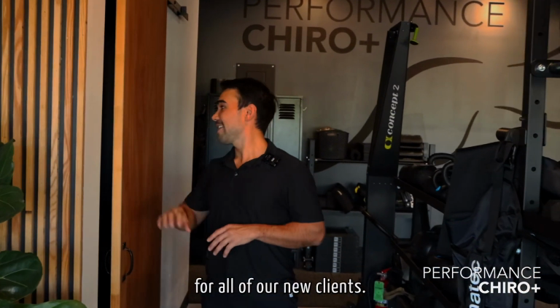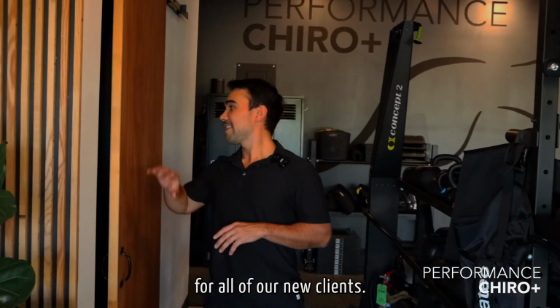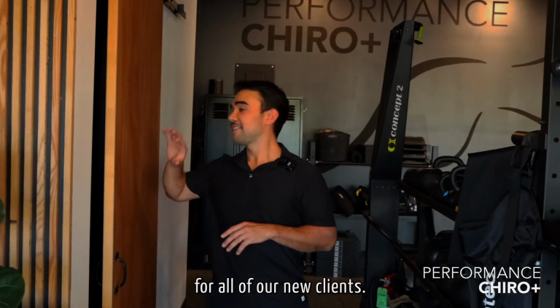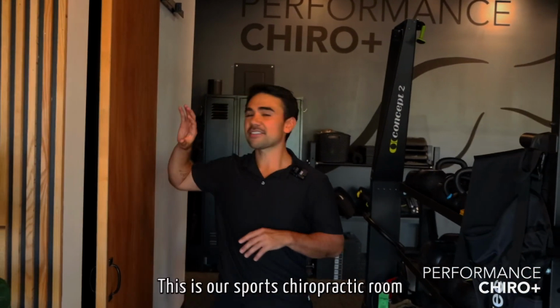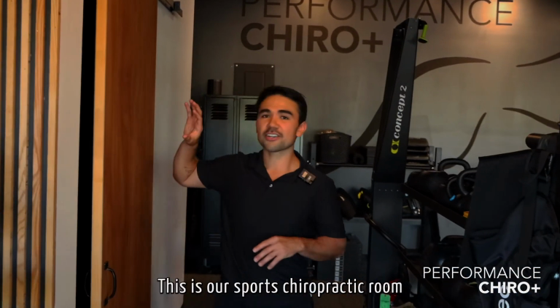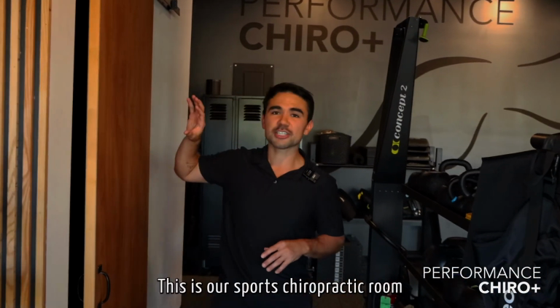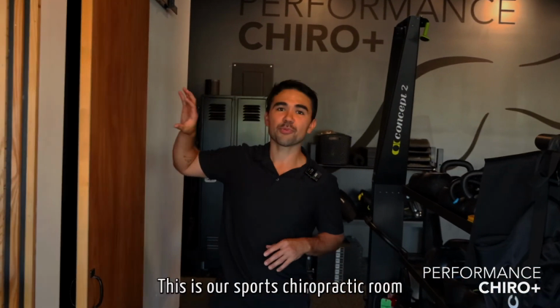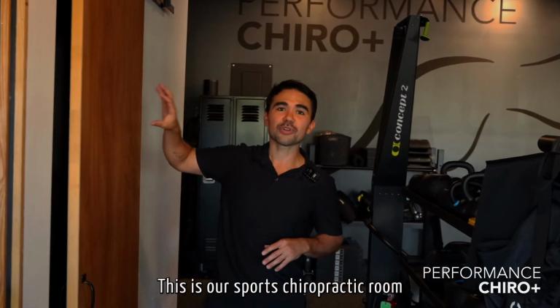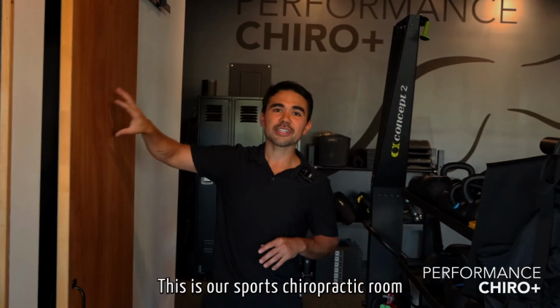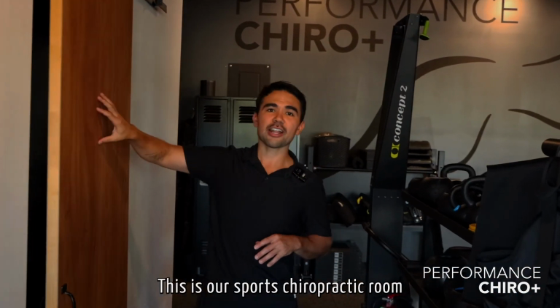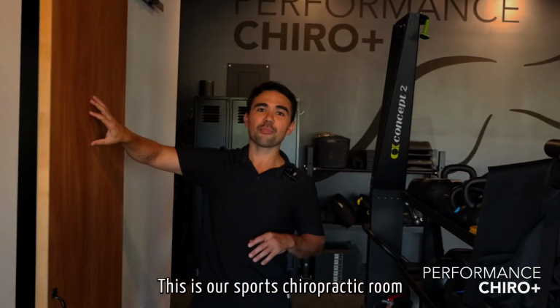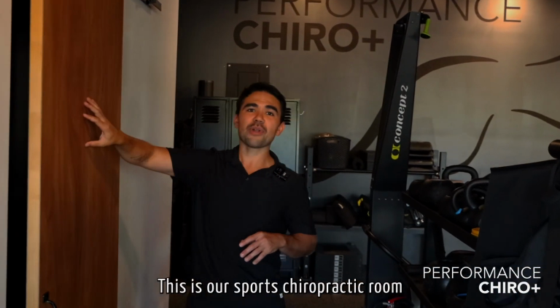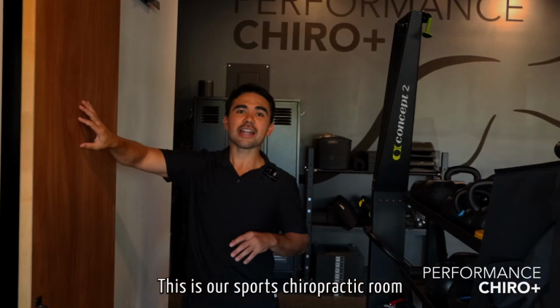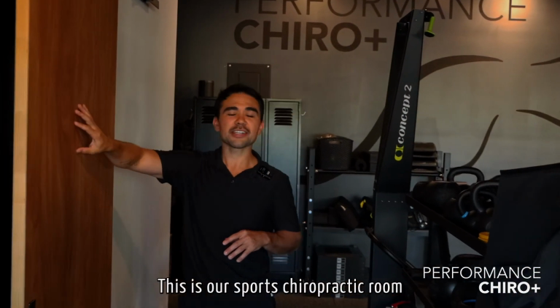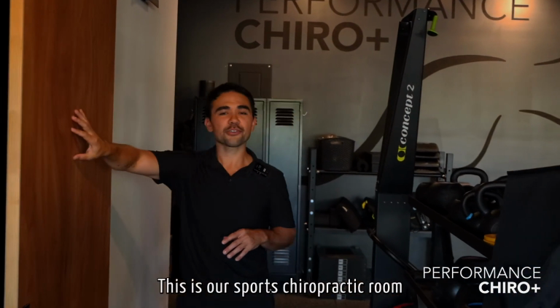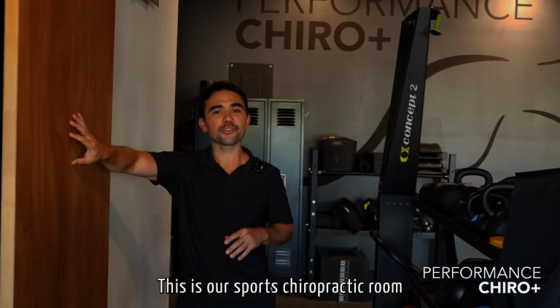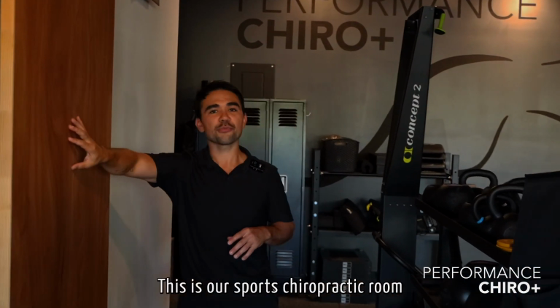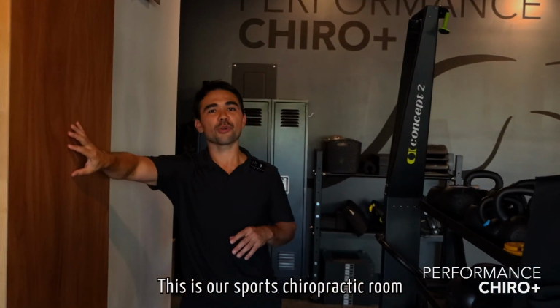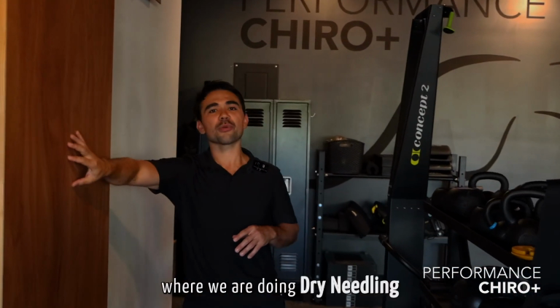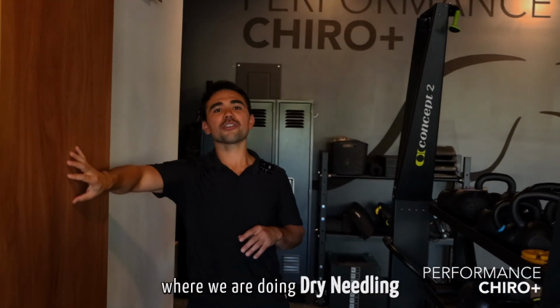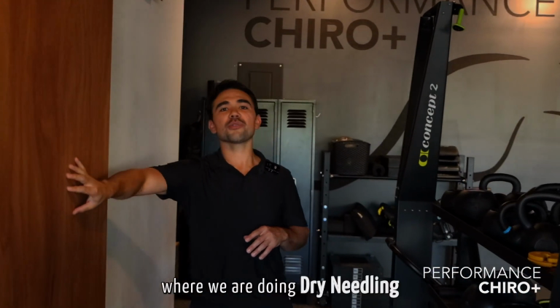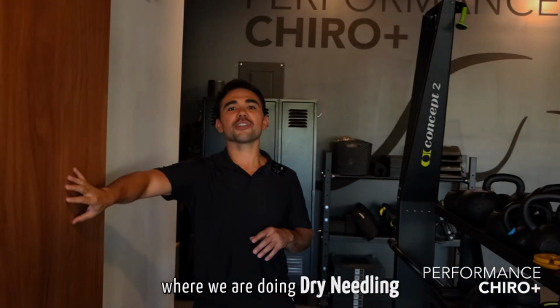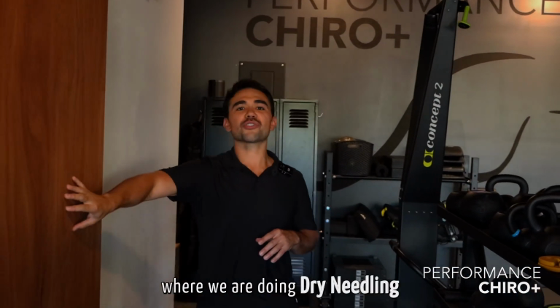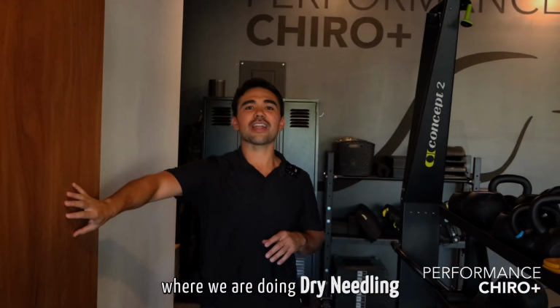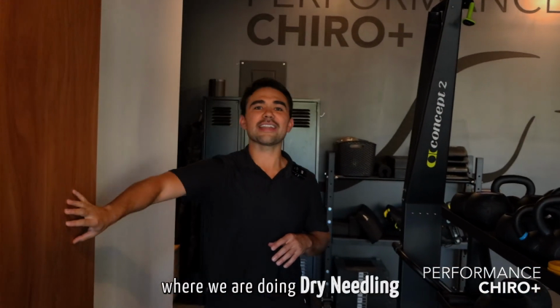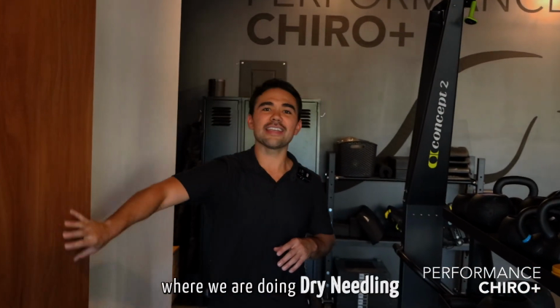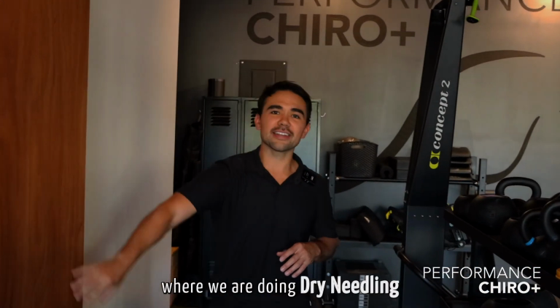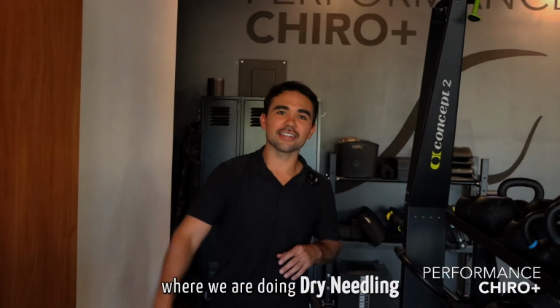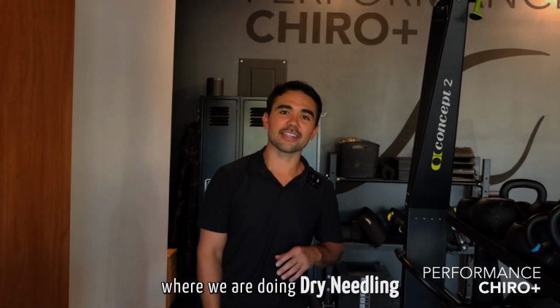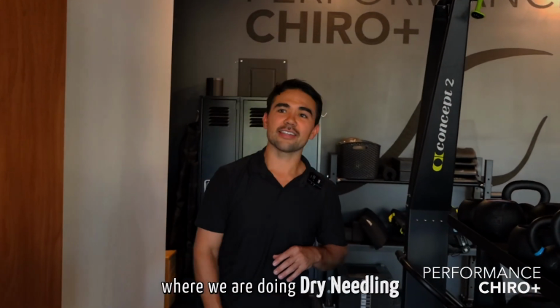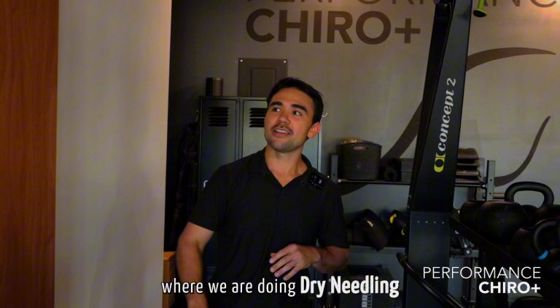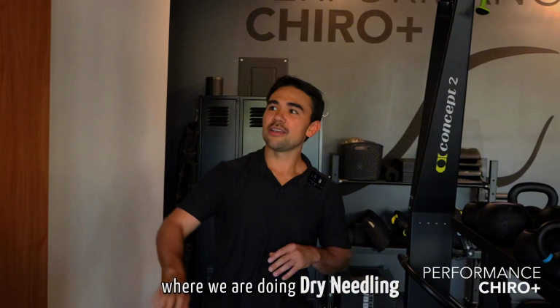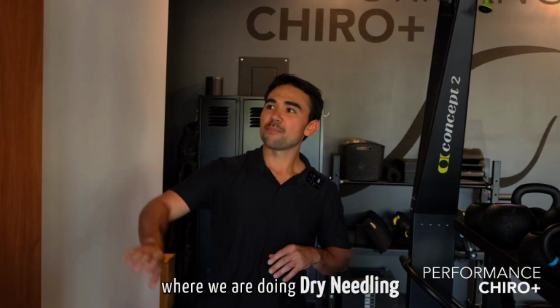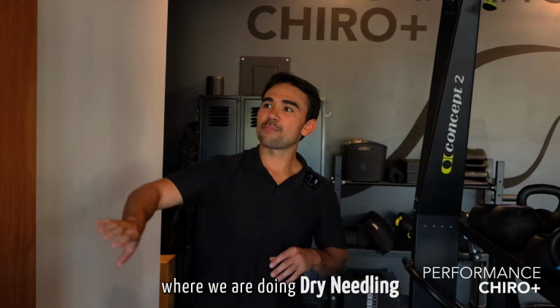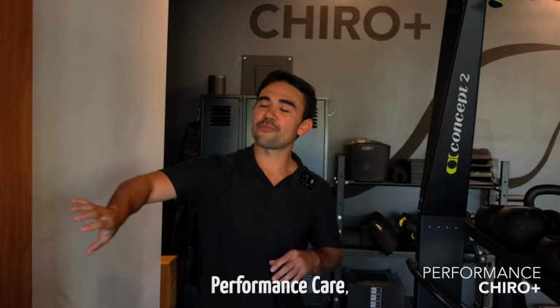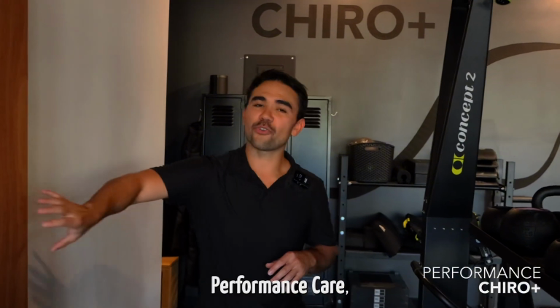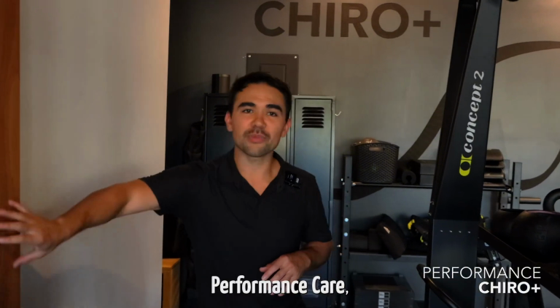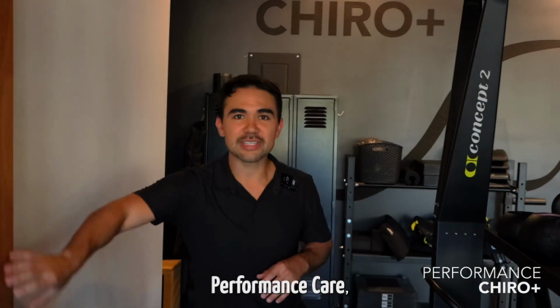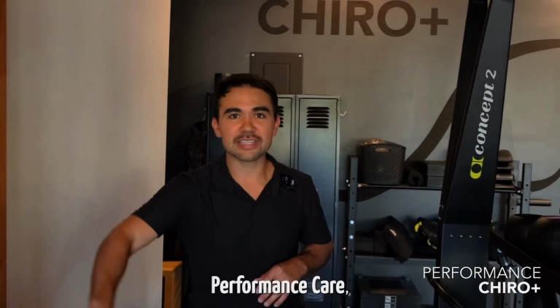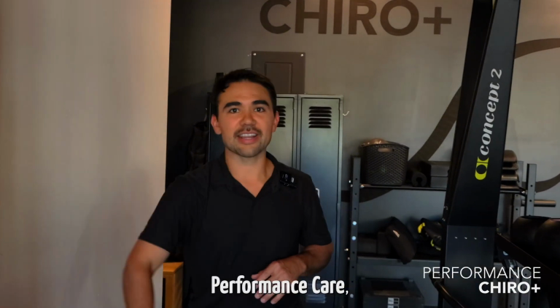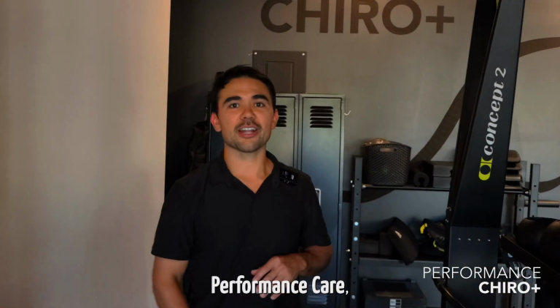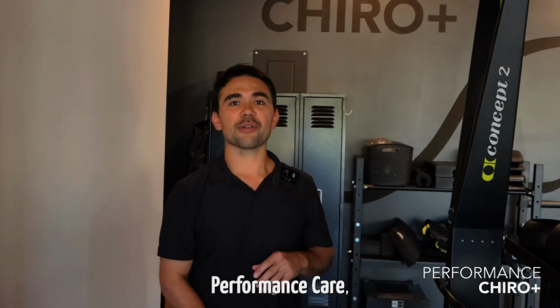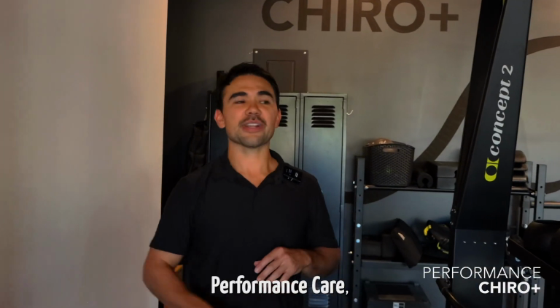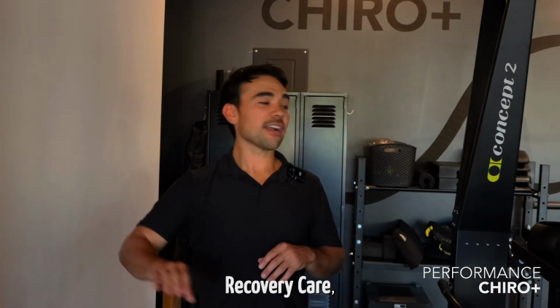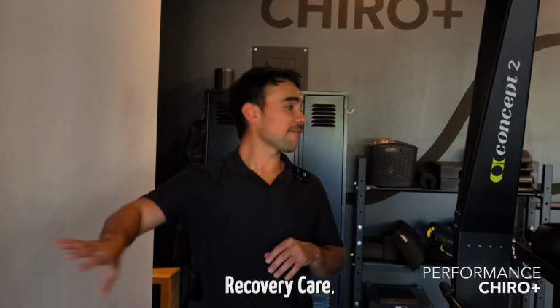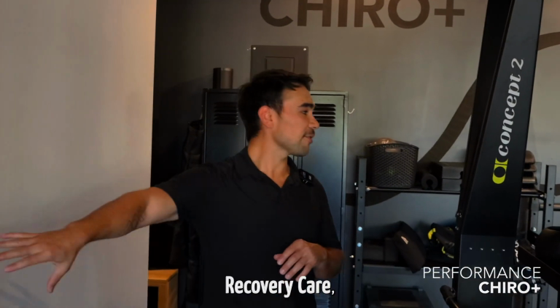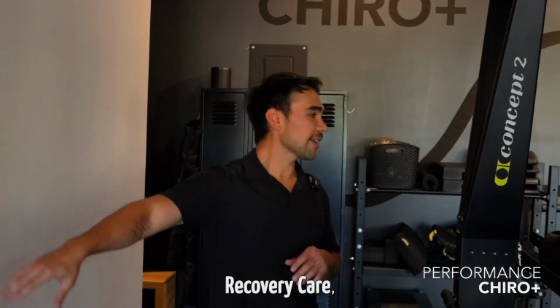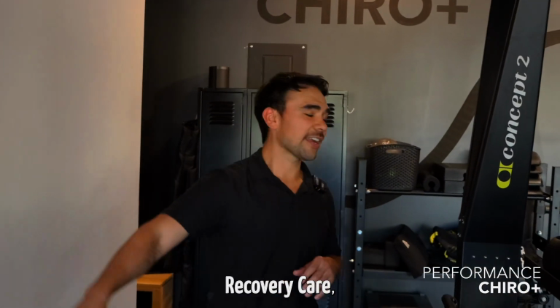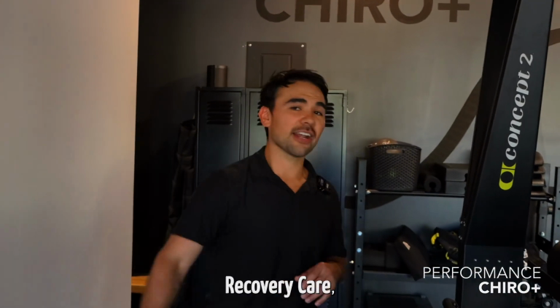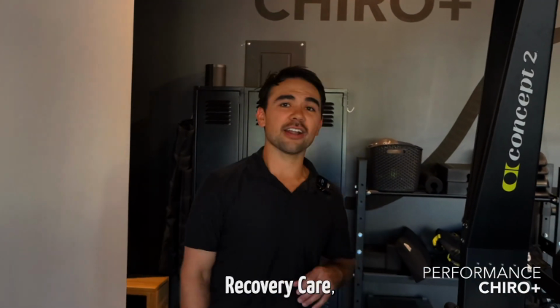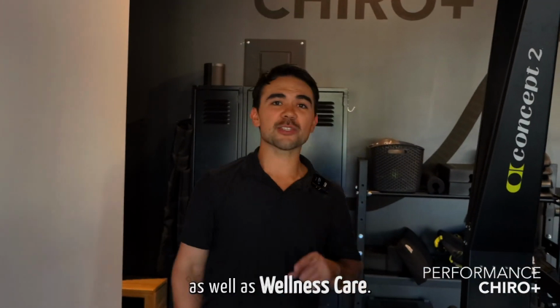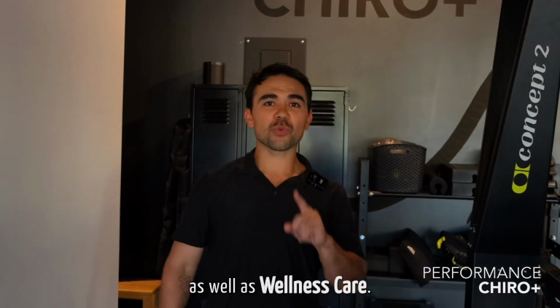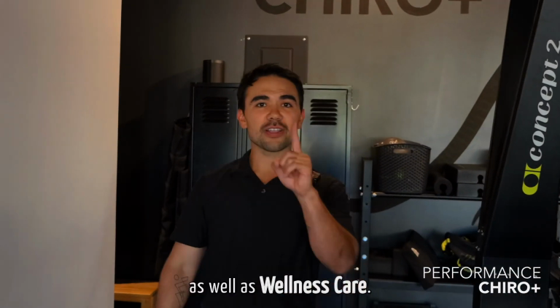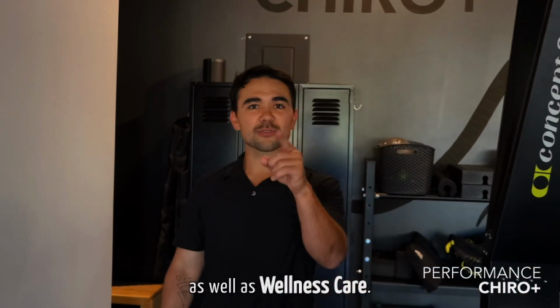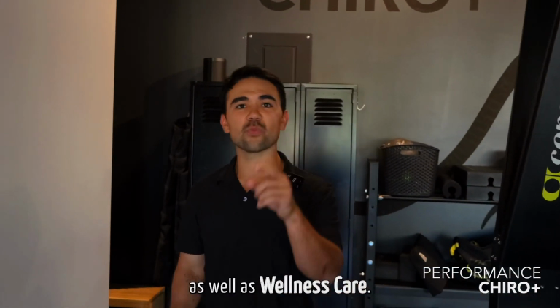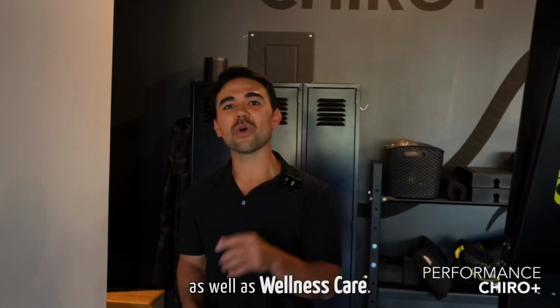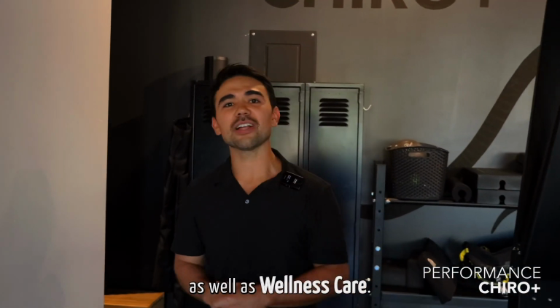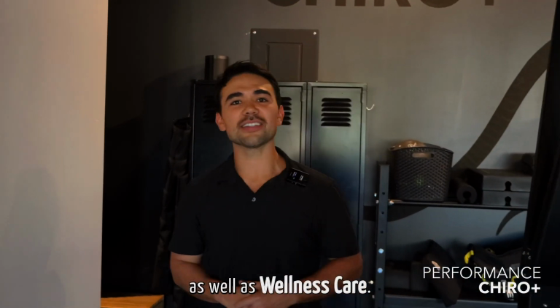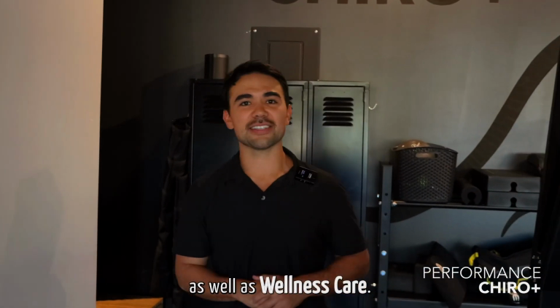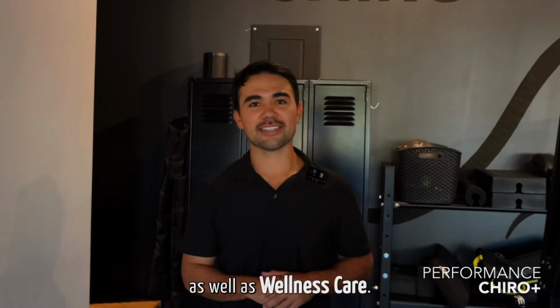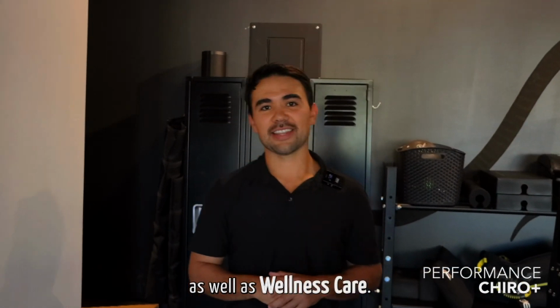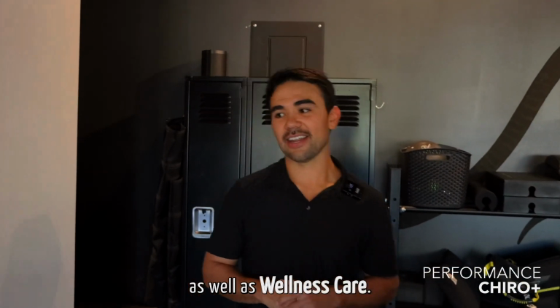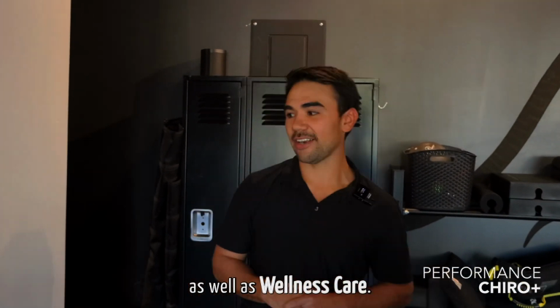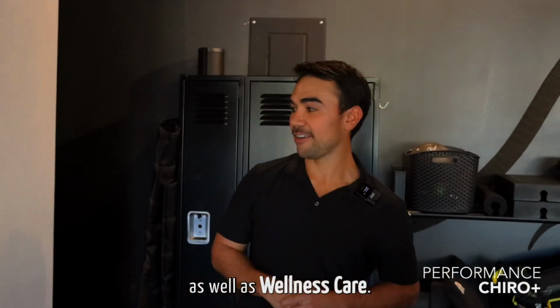This is our sports chiropractic room where we're doing dry needling, performance care, recovery care, as well as wellness care.